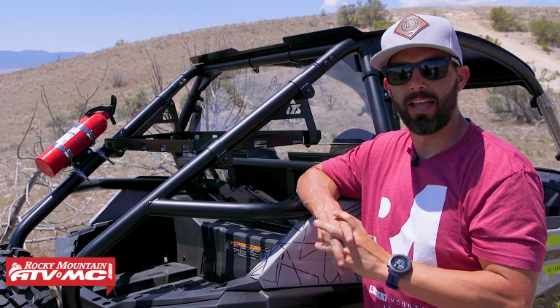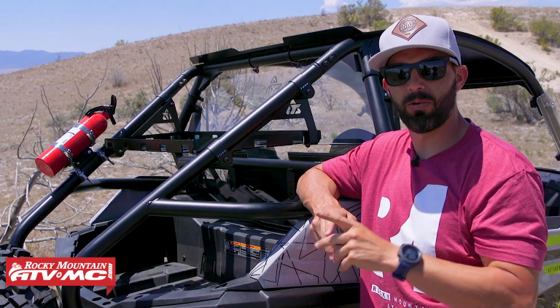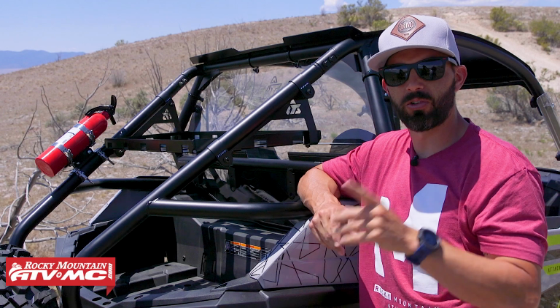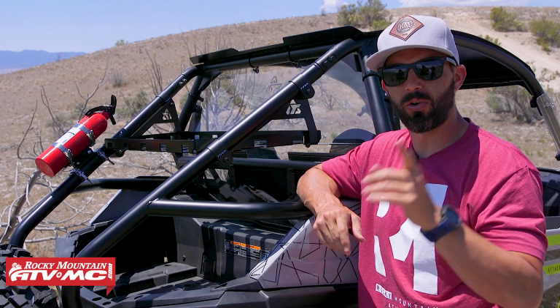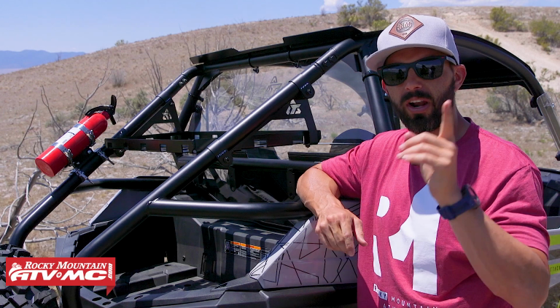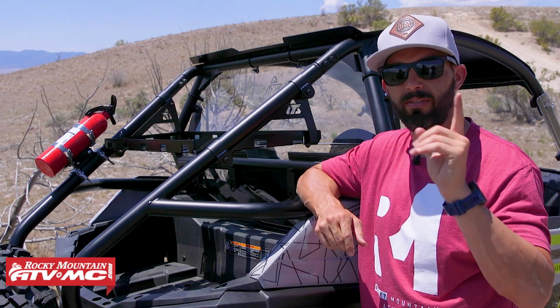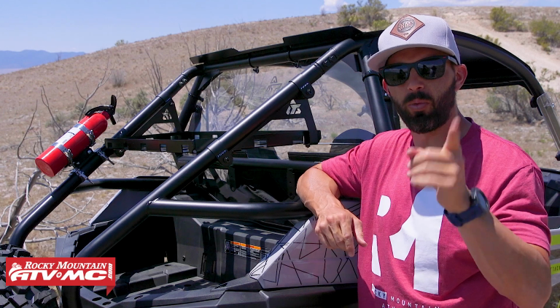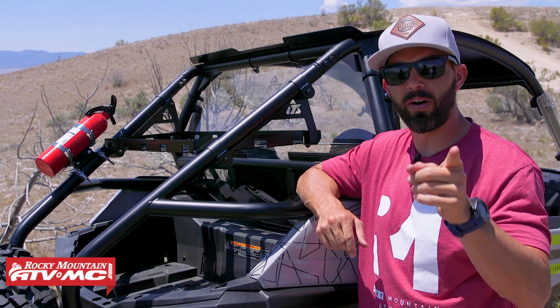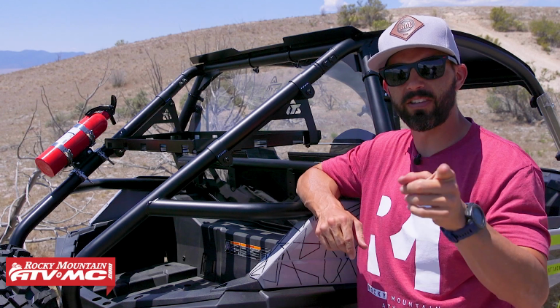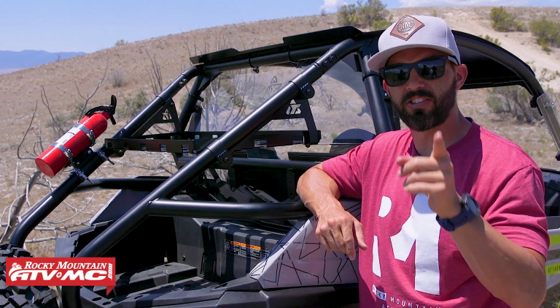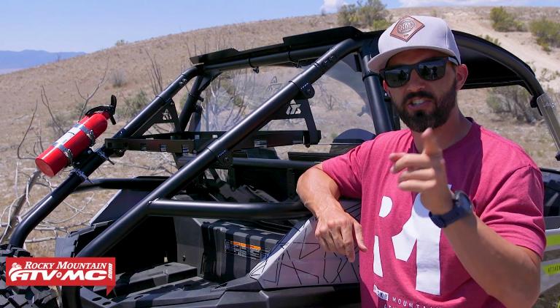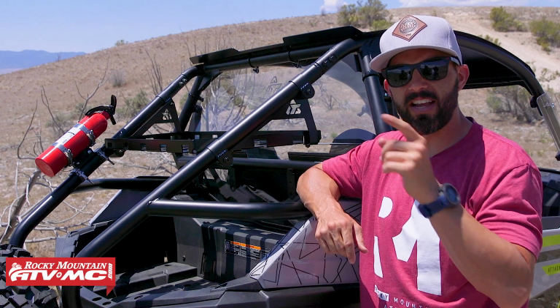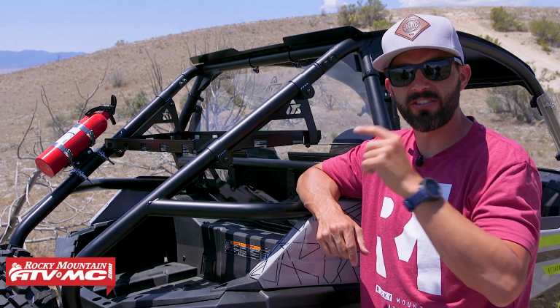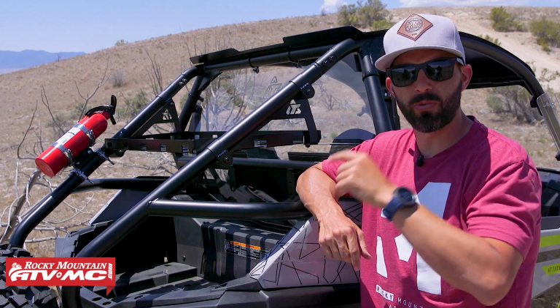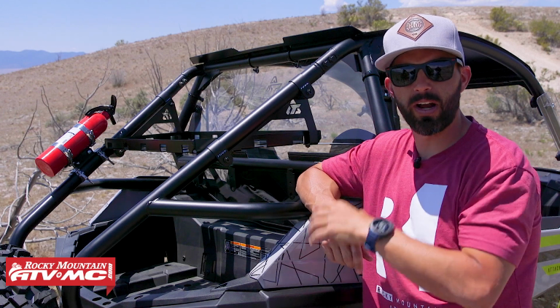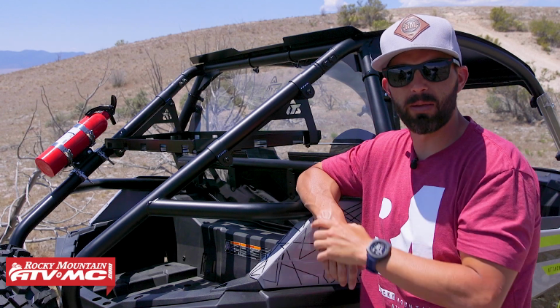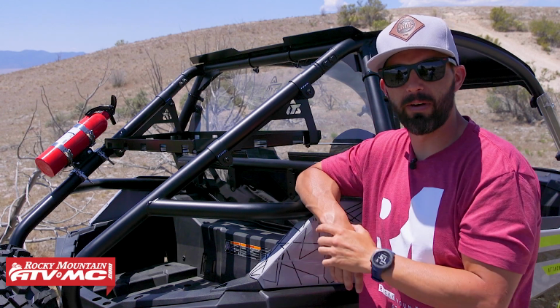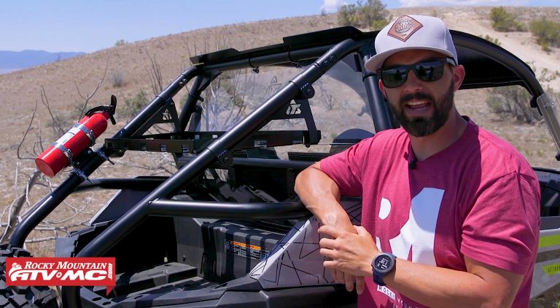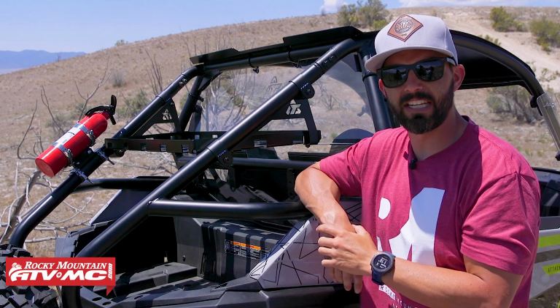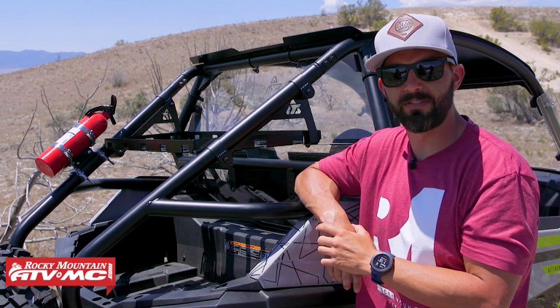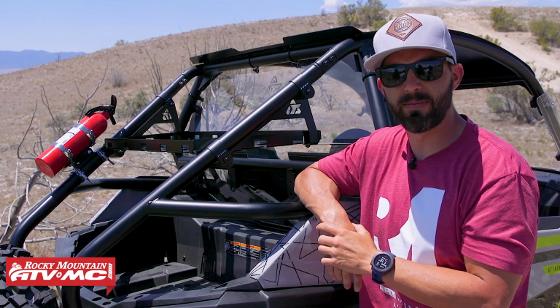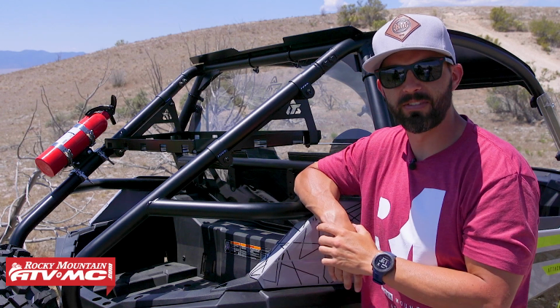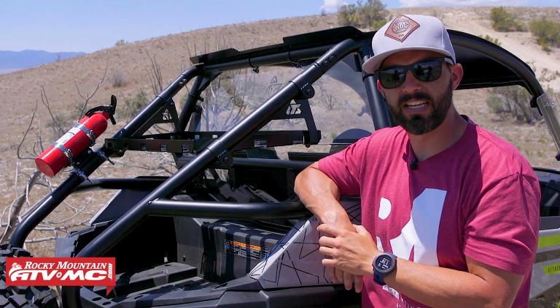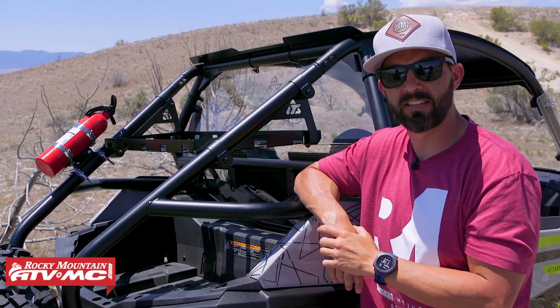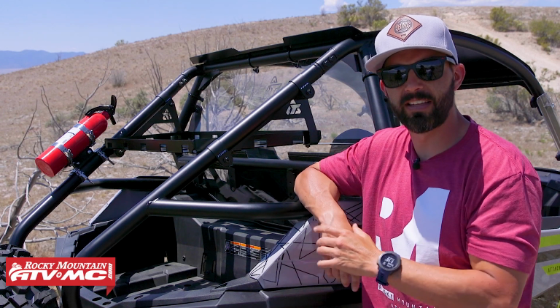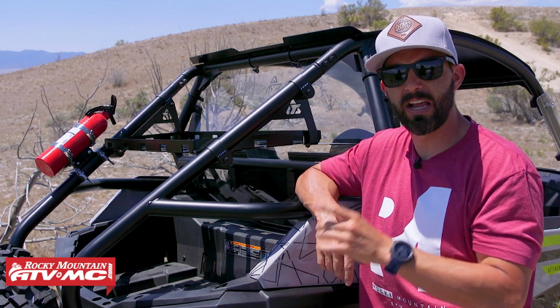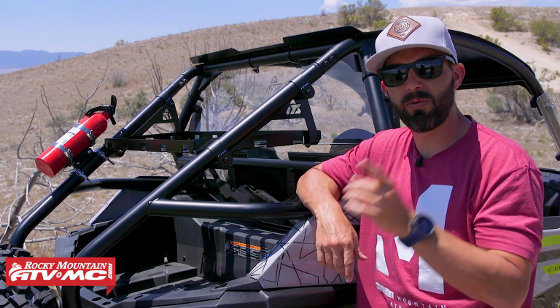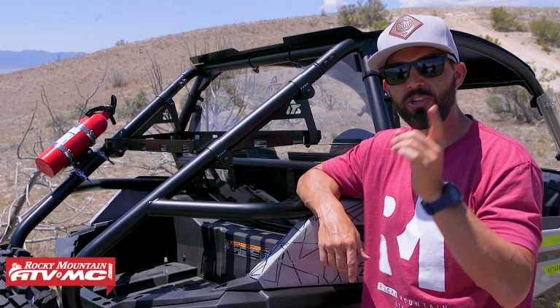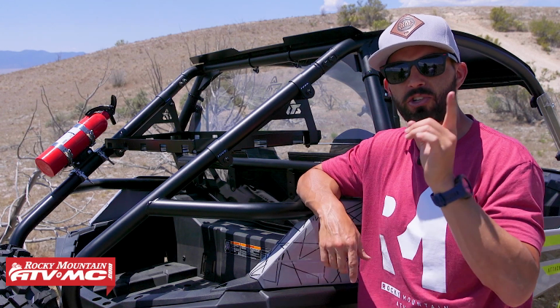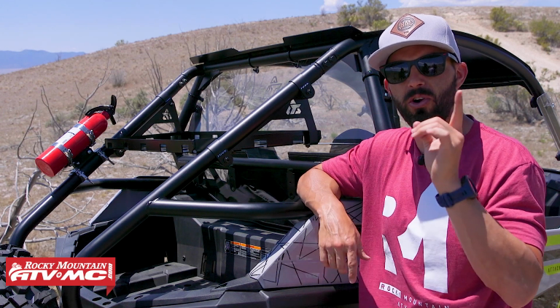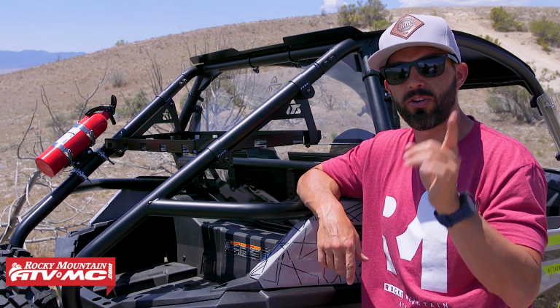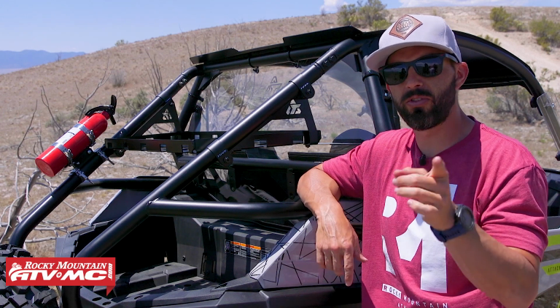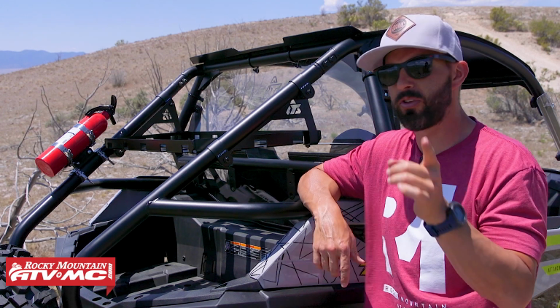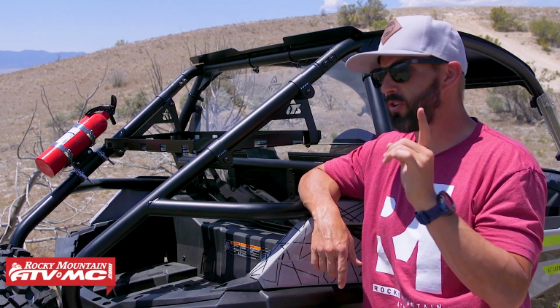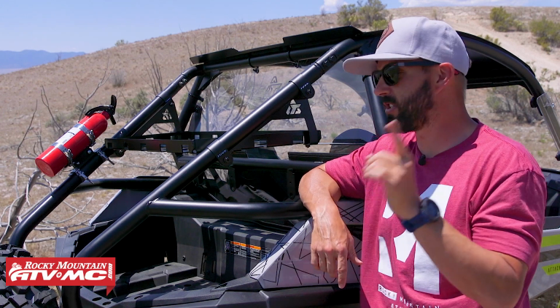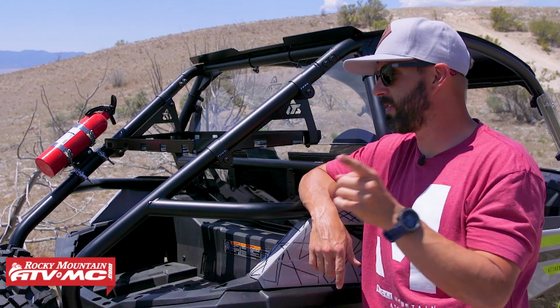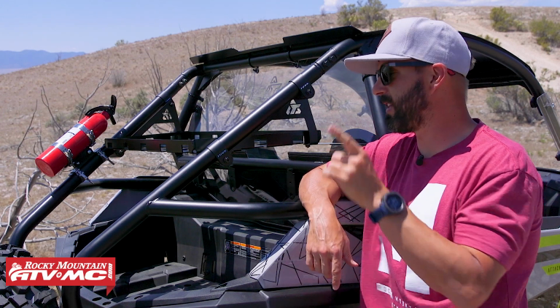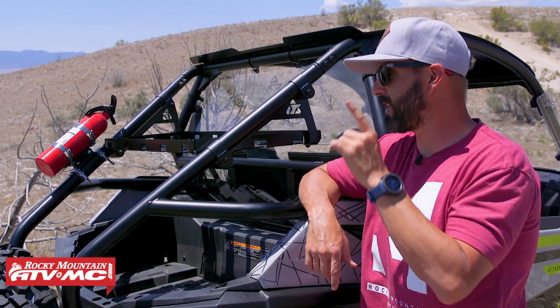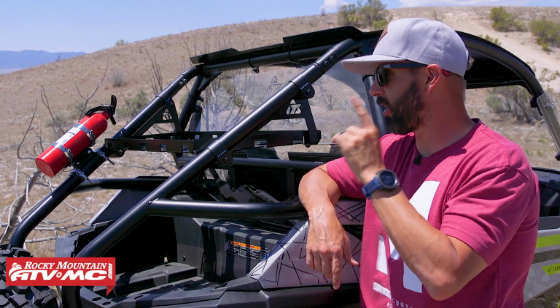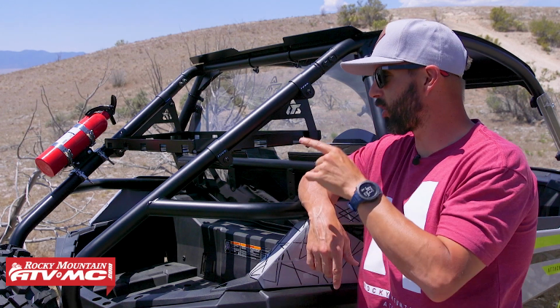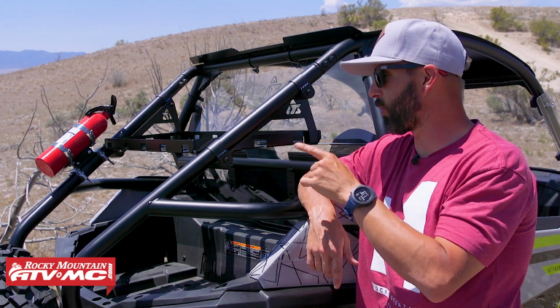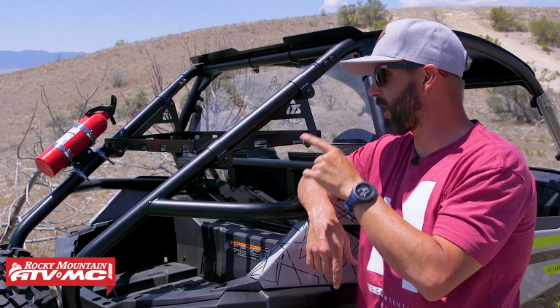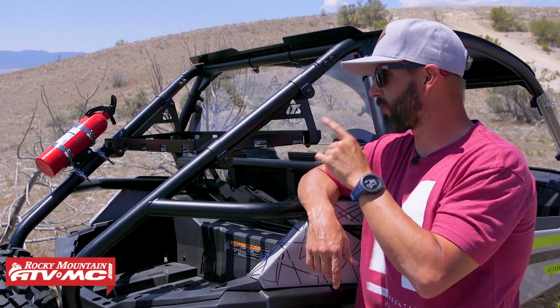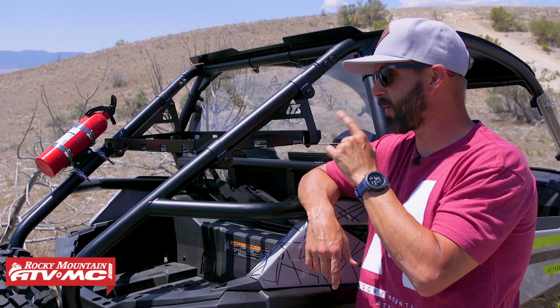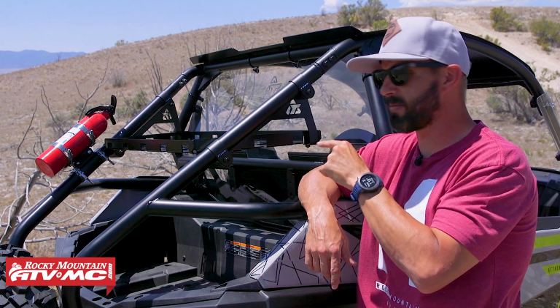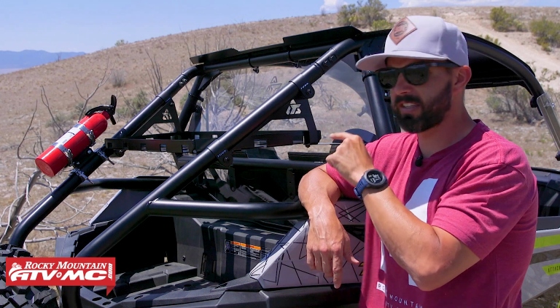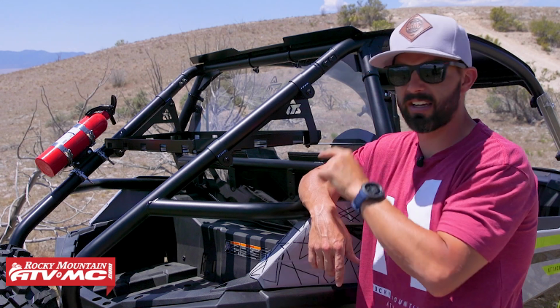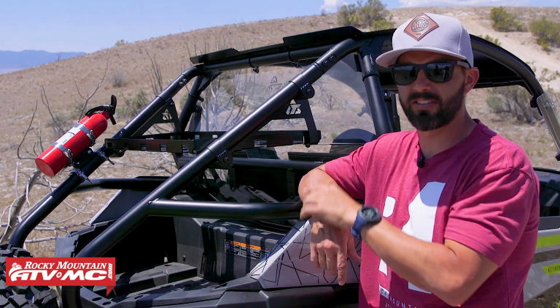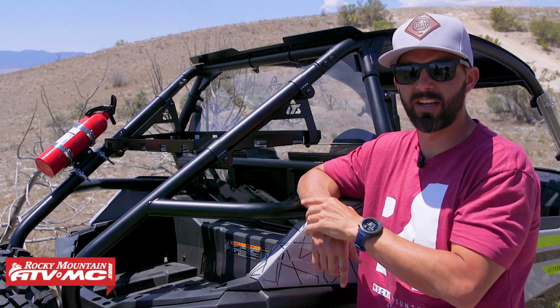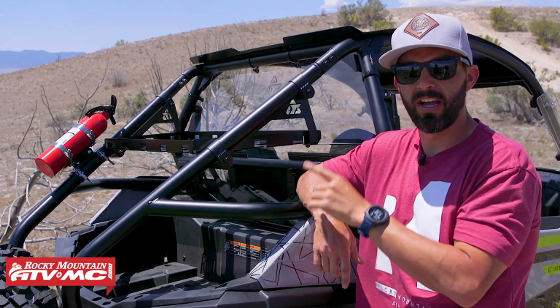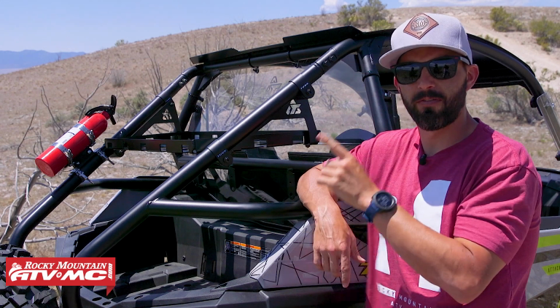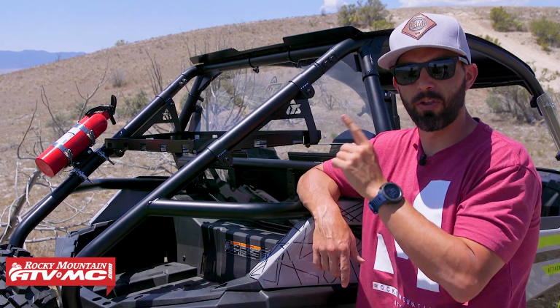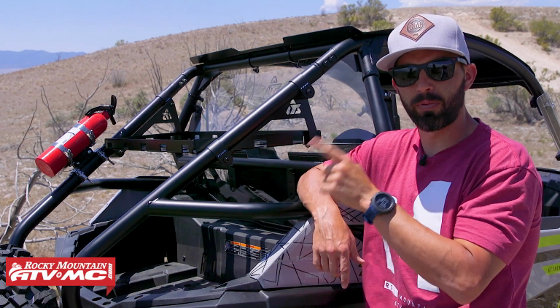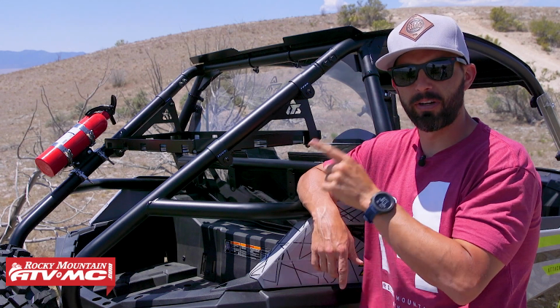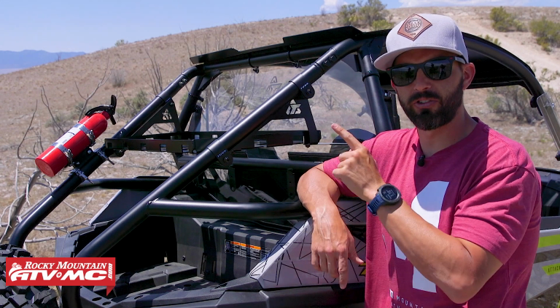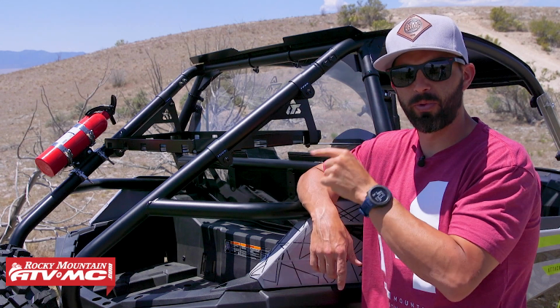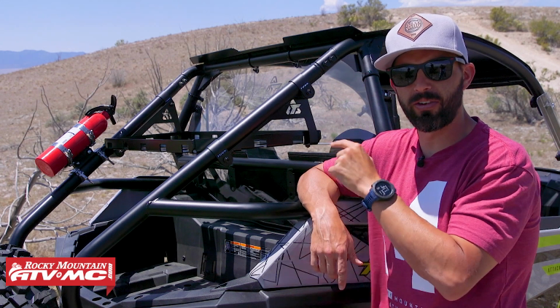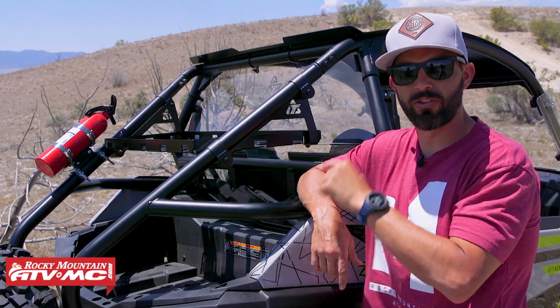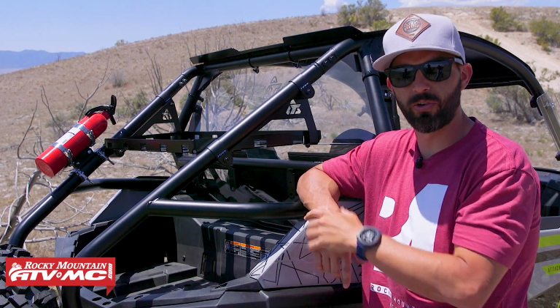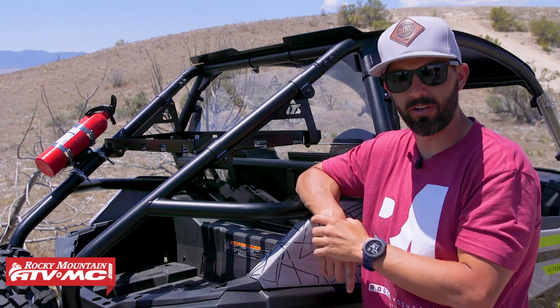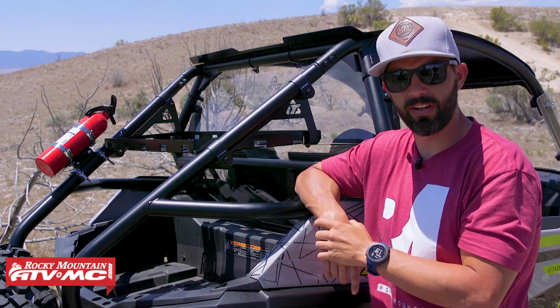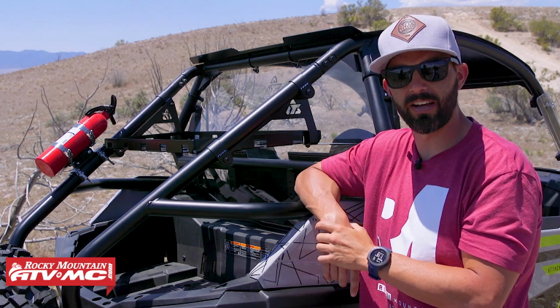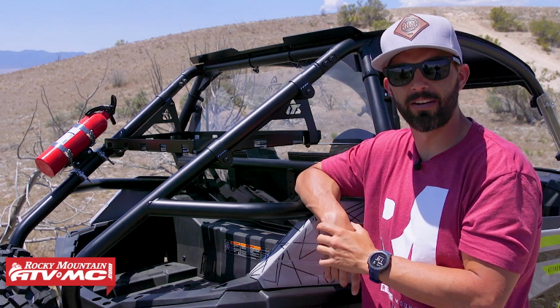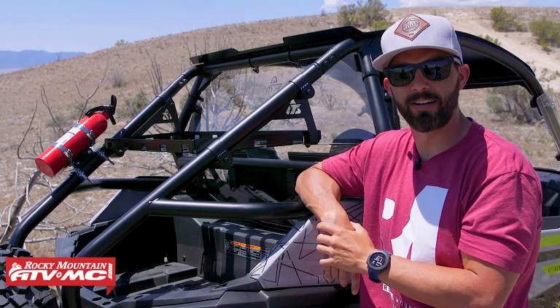Hey, what's going on everyone? This is Chase at Rocky Mountain ATV MC, and today we are showing you the UTV Cargo Rack from Tusk for the Polaris Razor Trail 900.